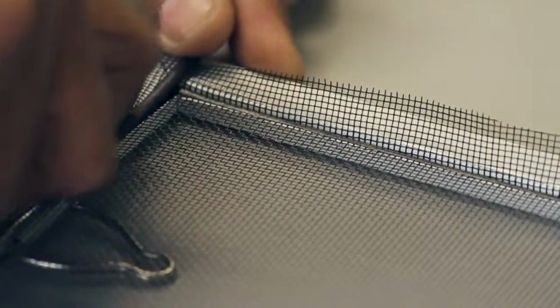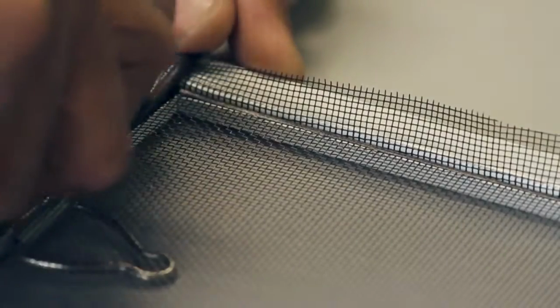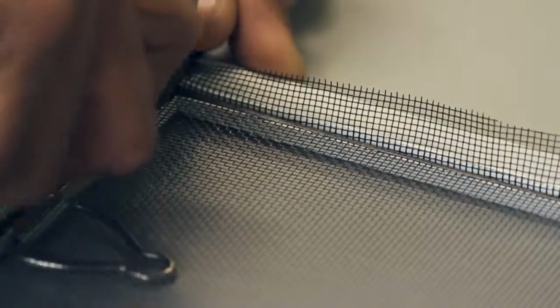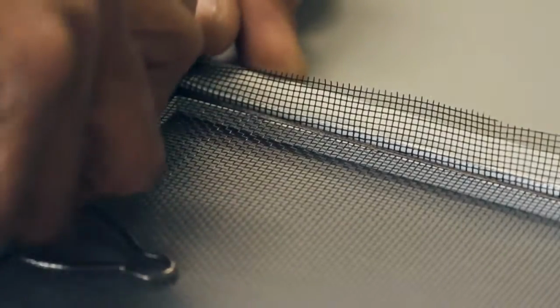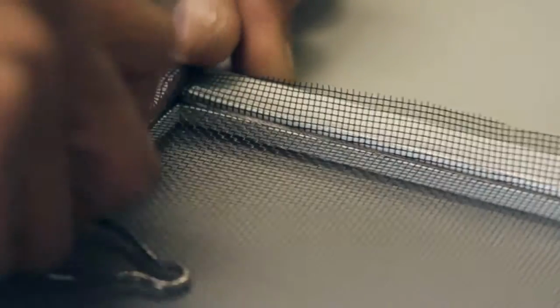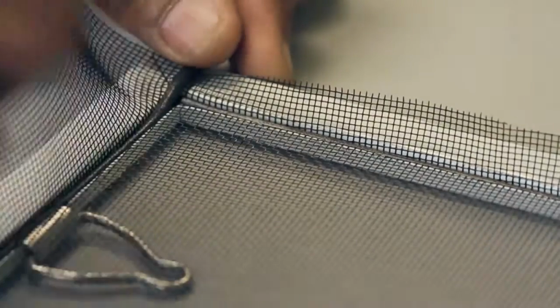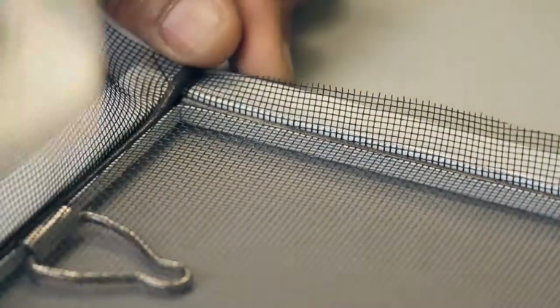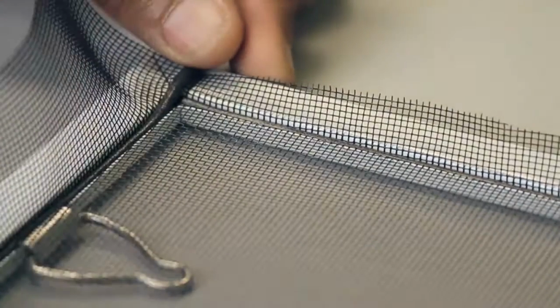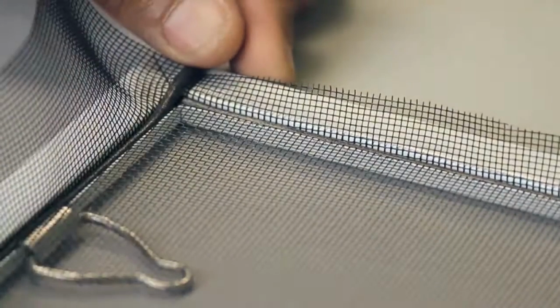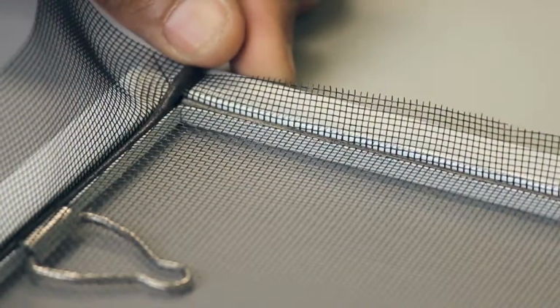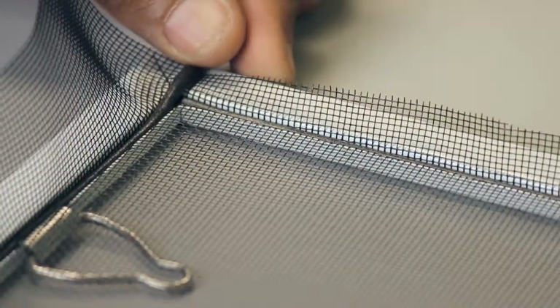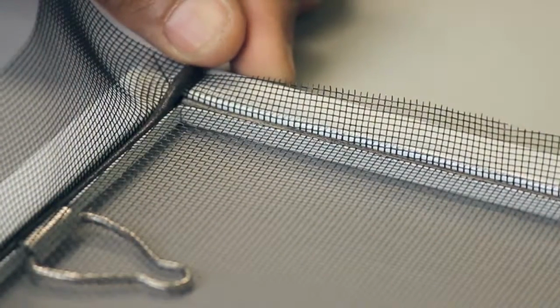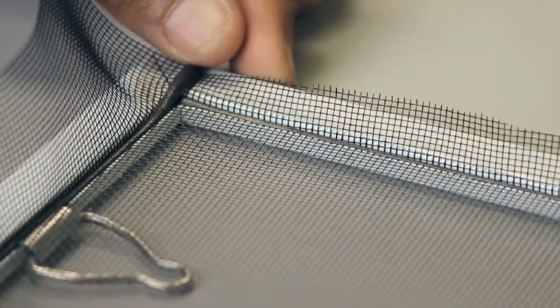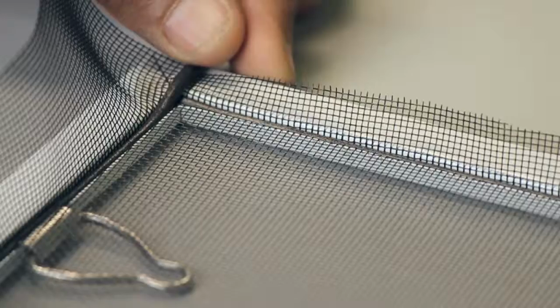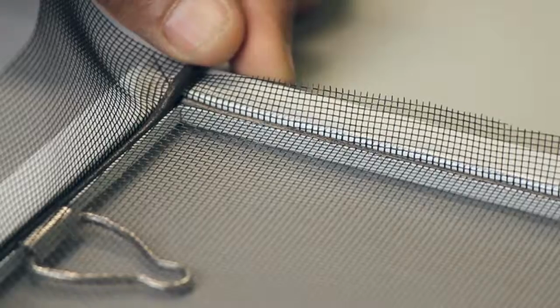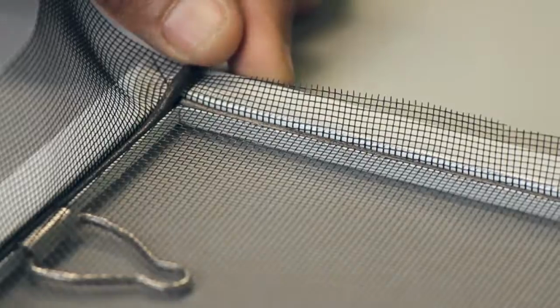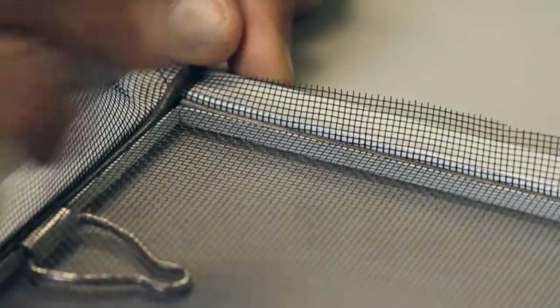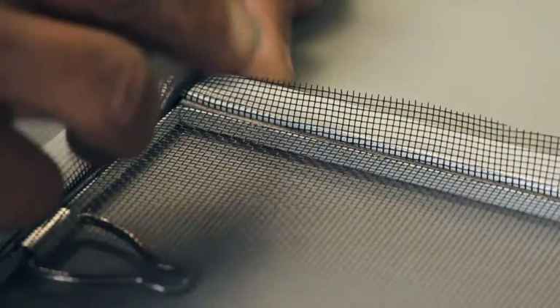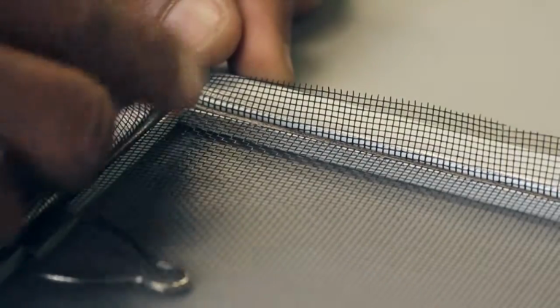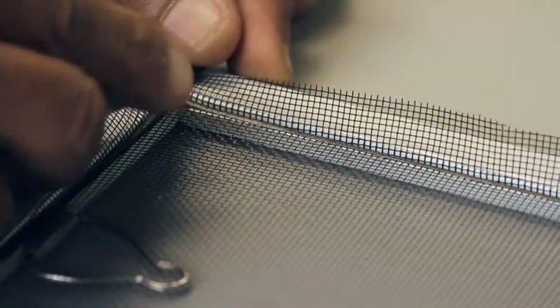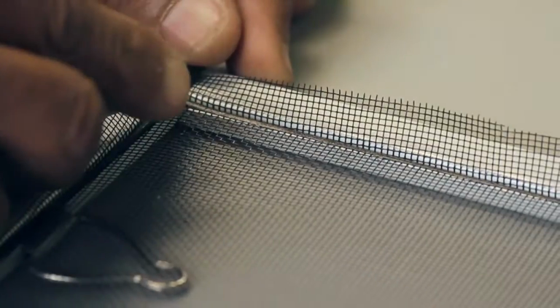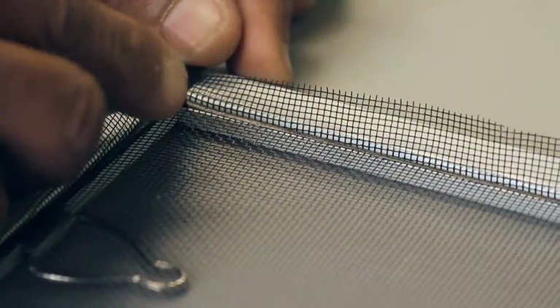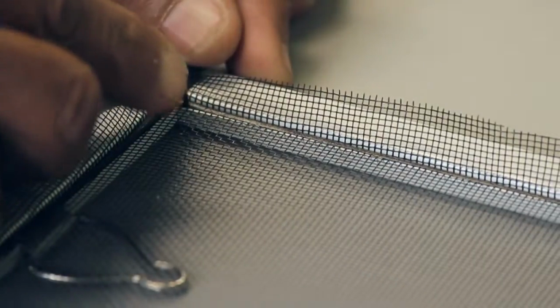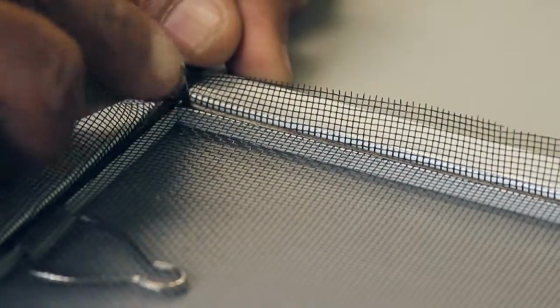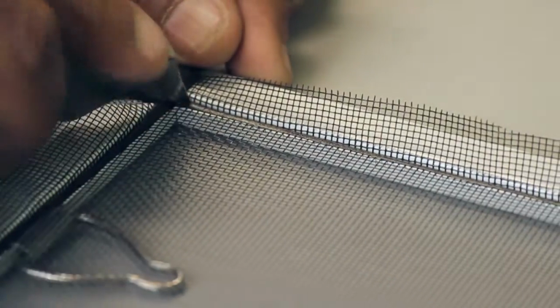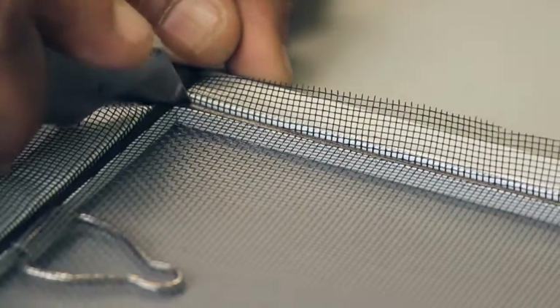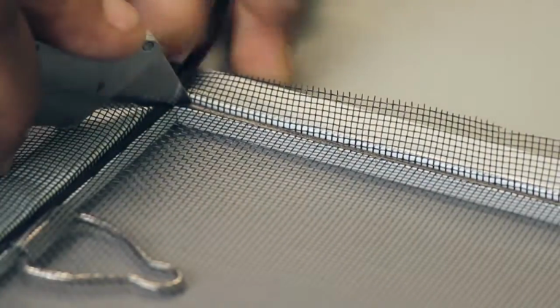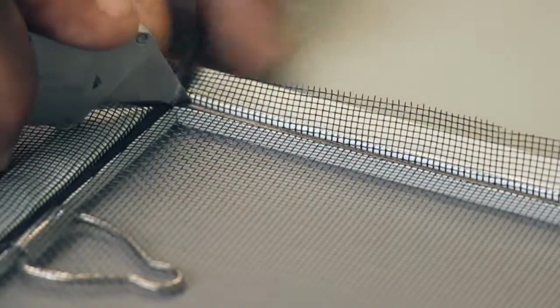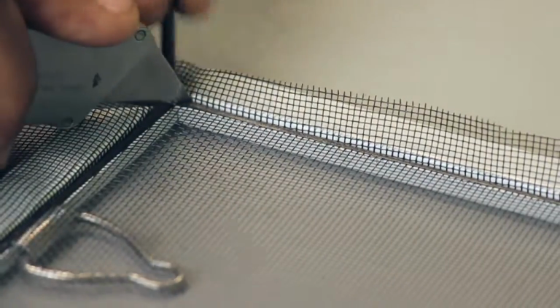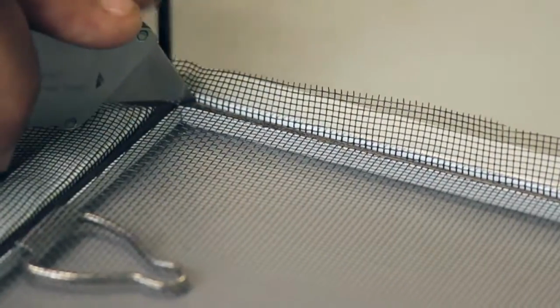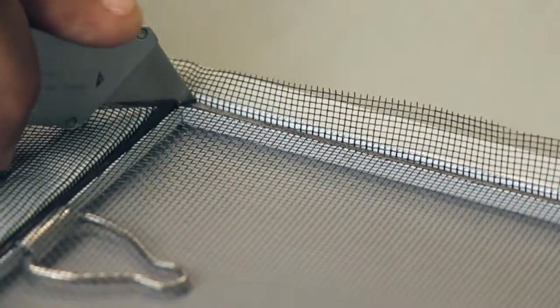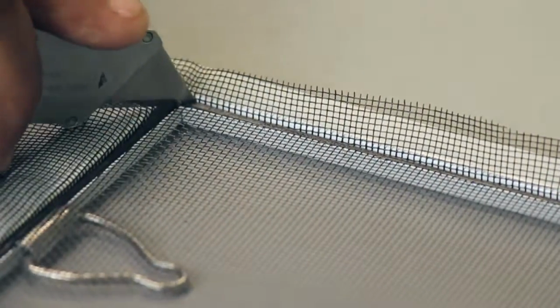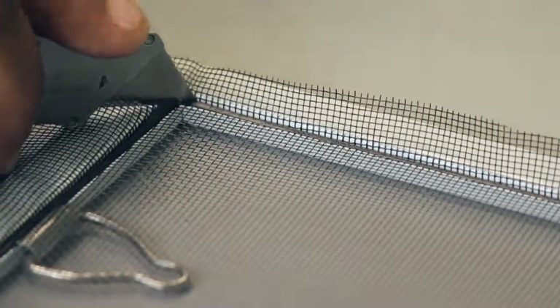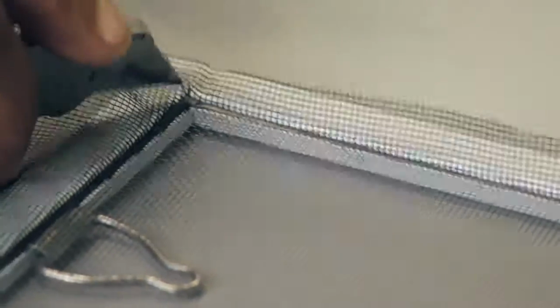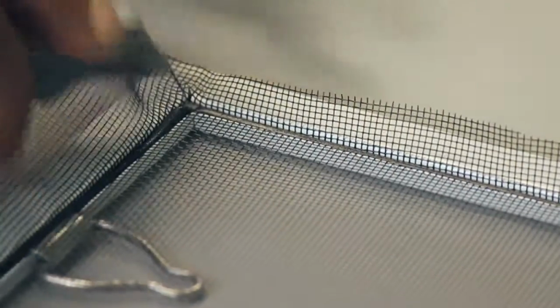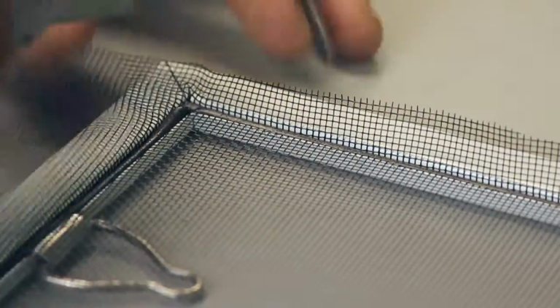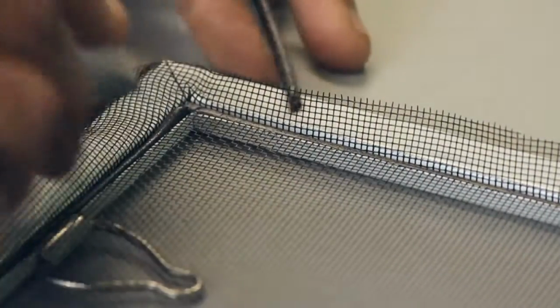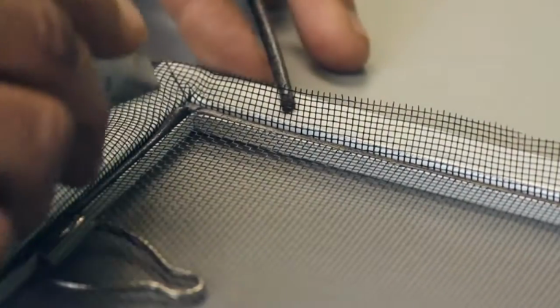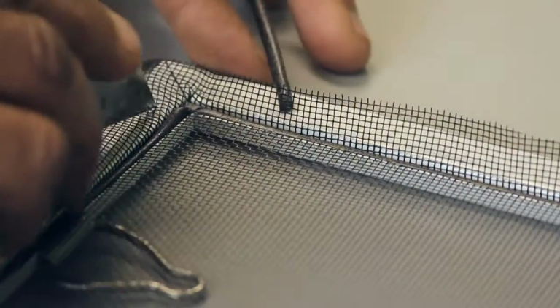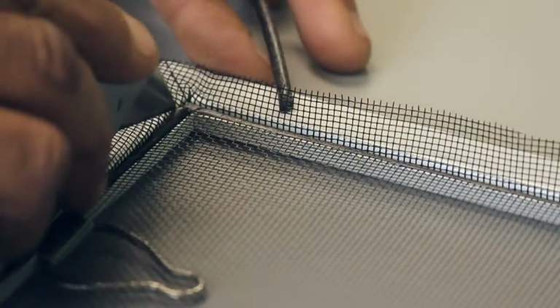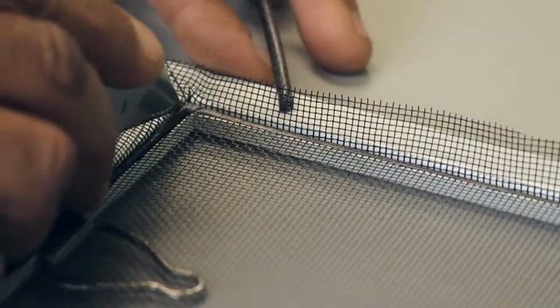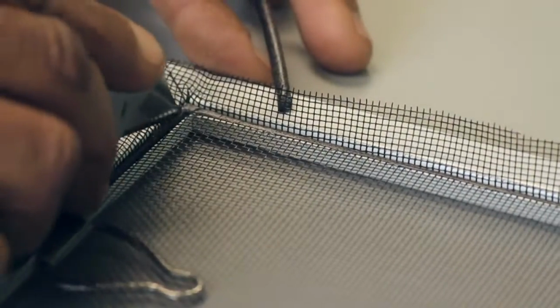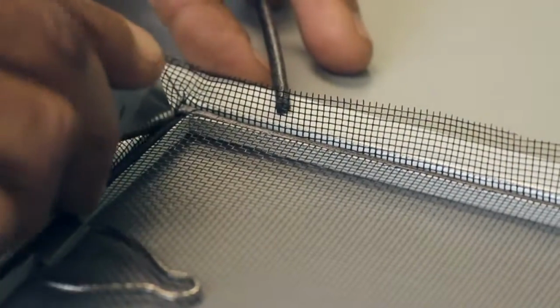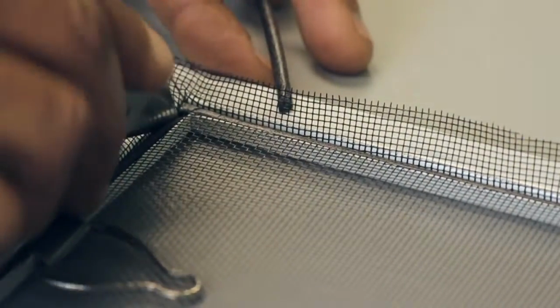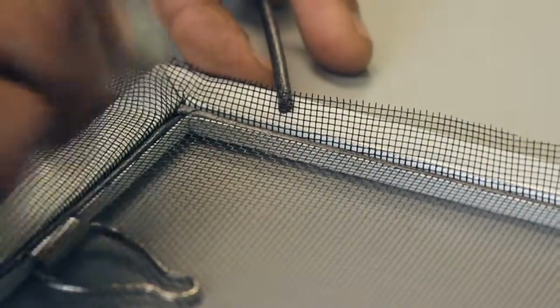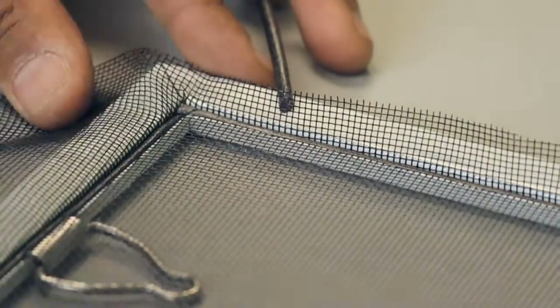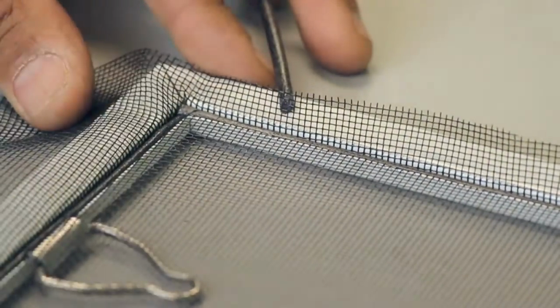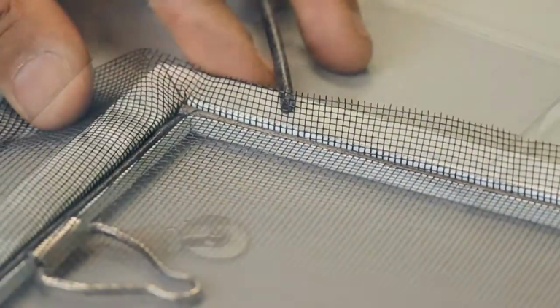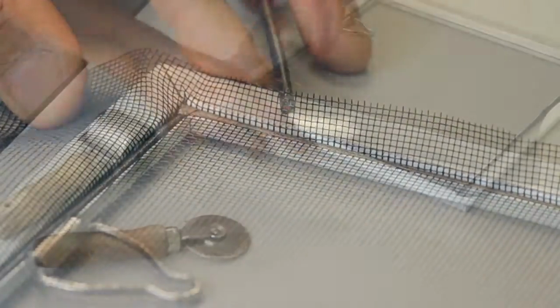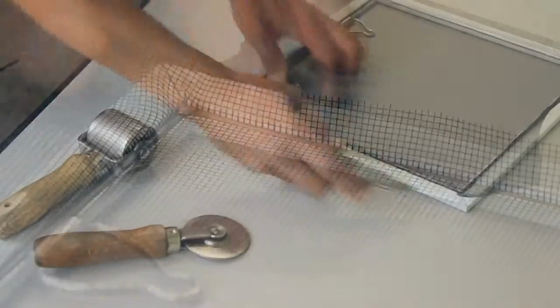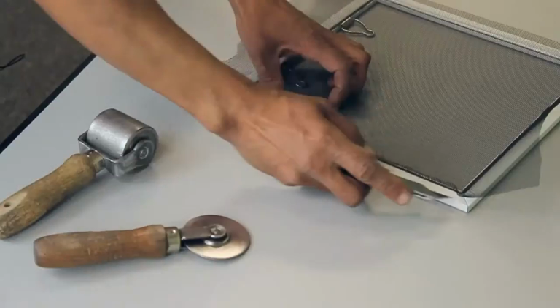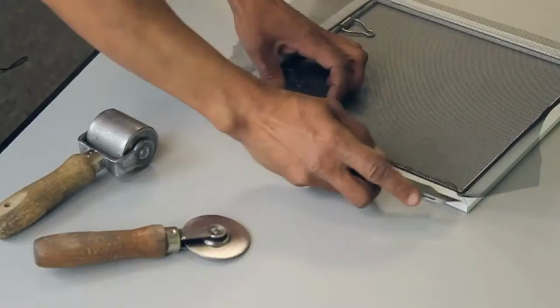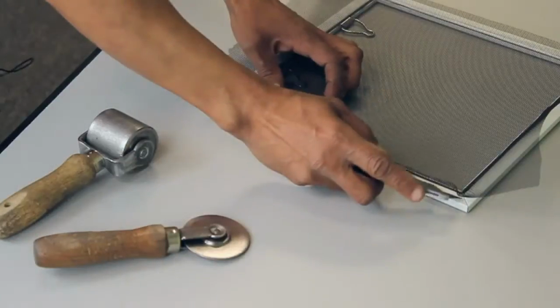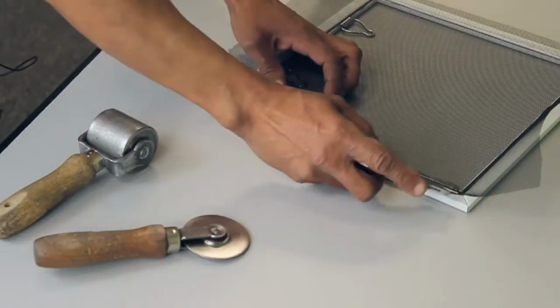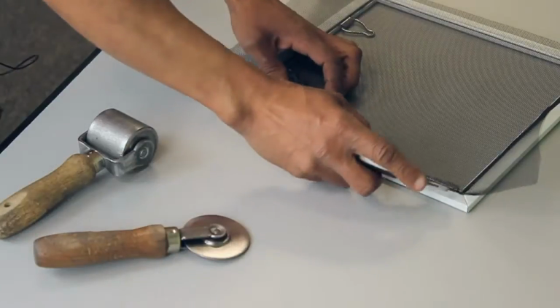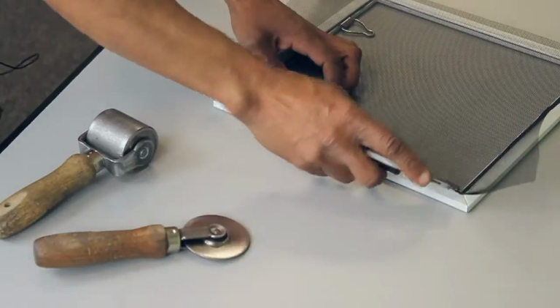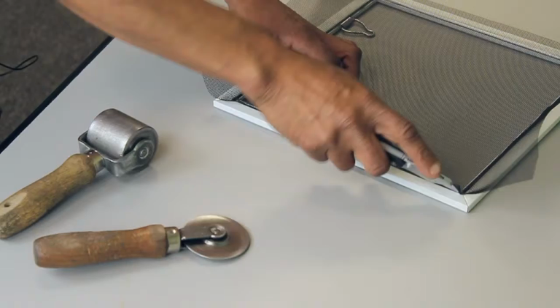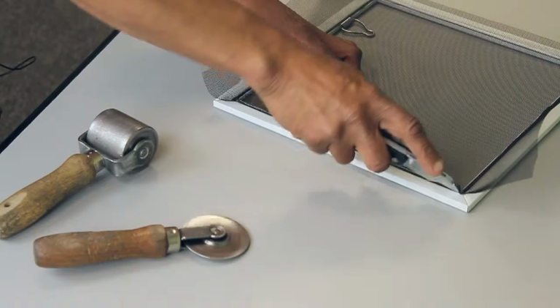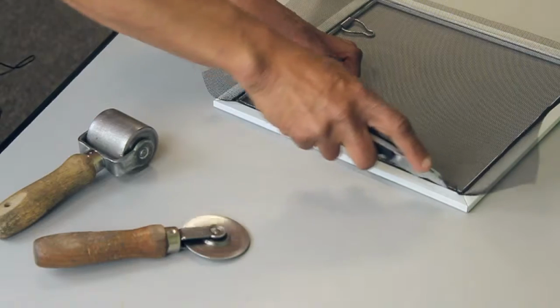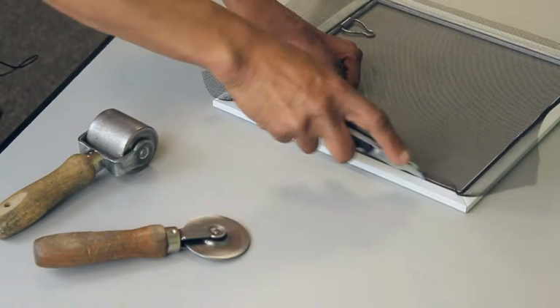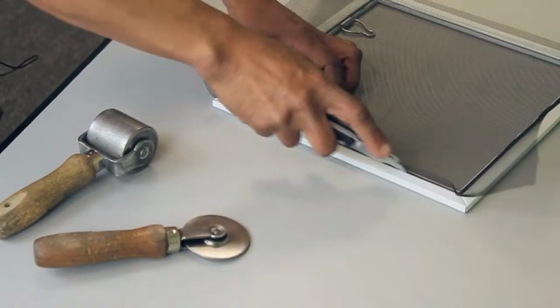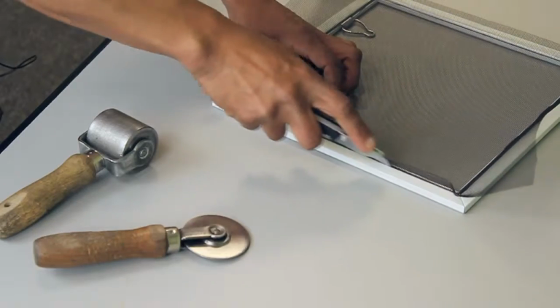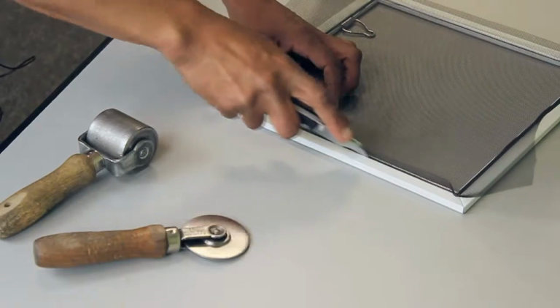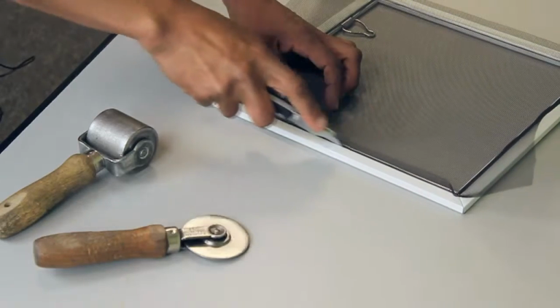After you've finished installing the spline, use your utility knife to cut off any excess spline and any excess screen from the frame.